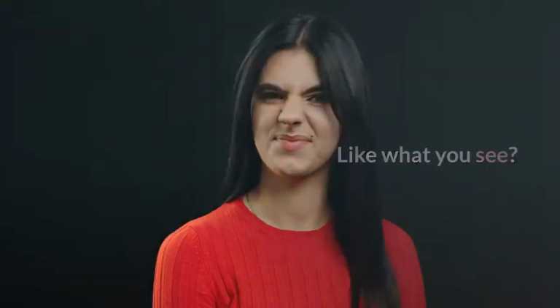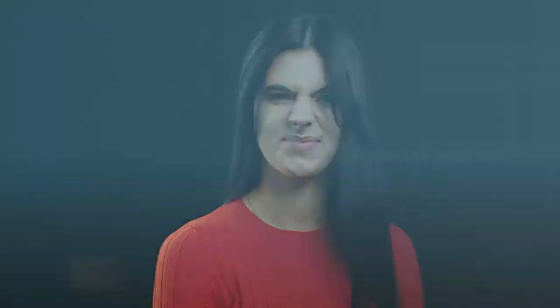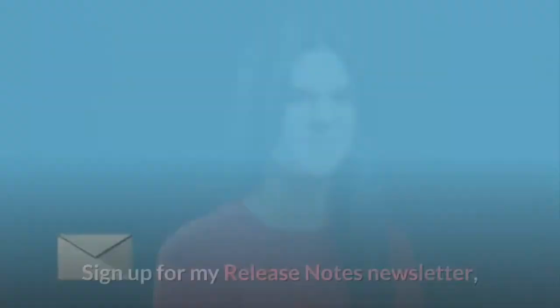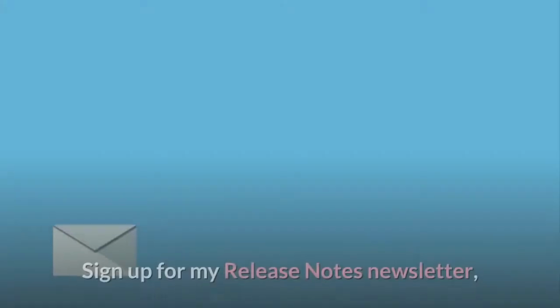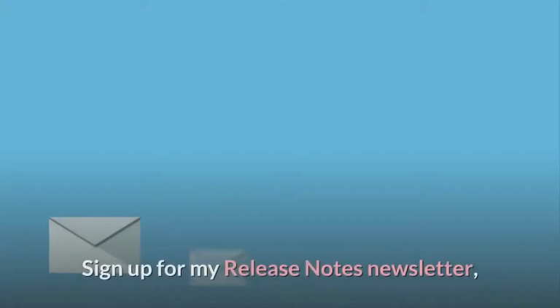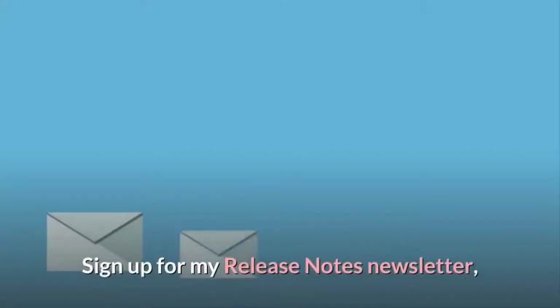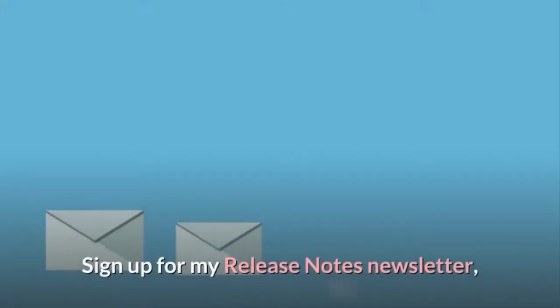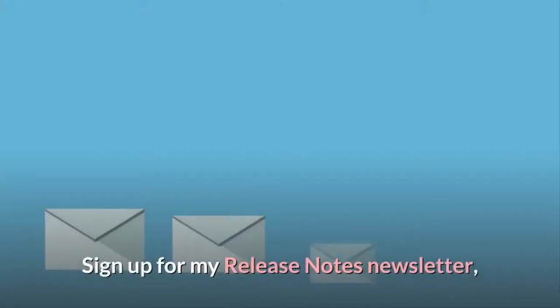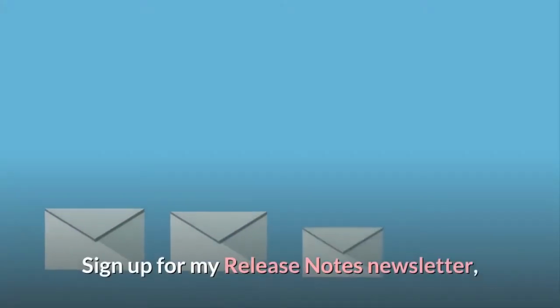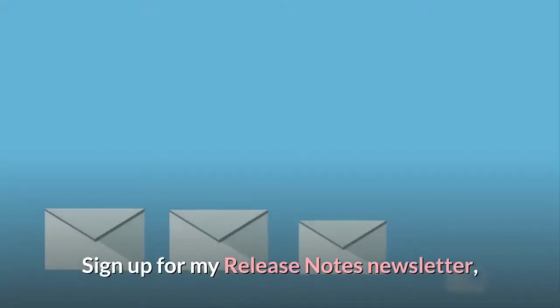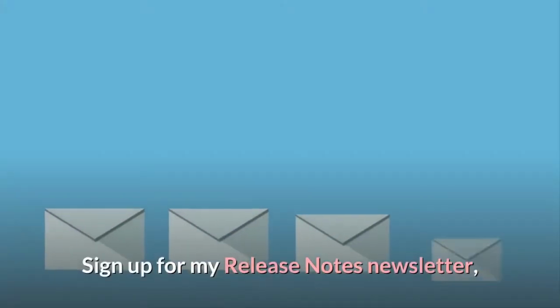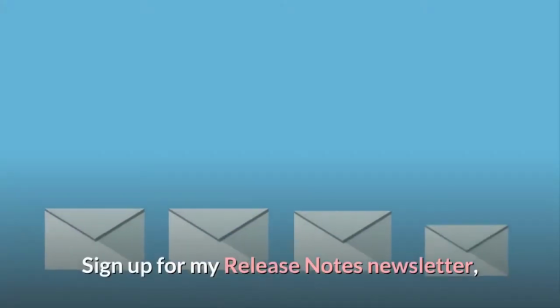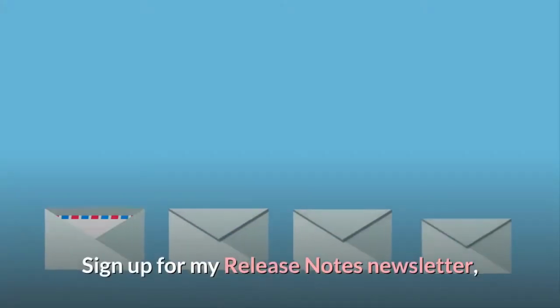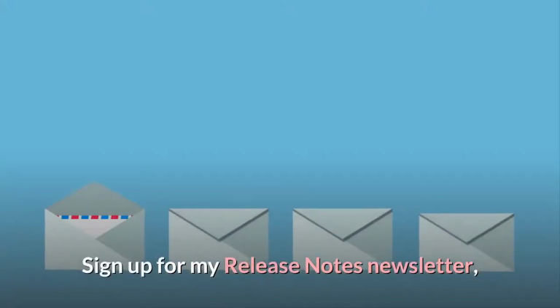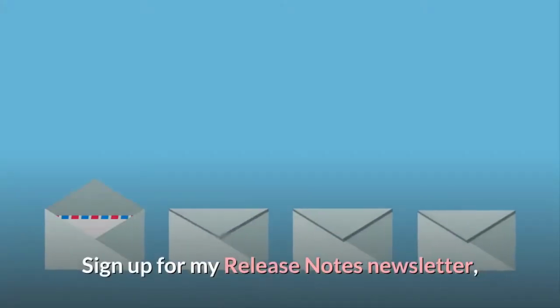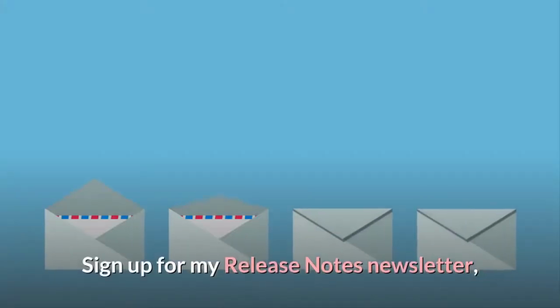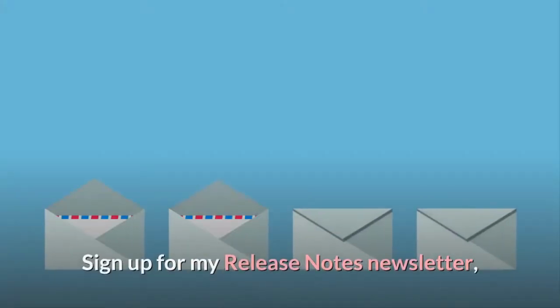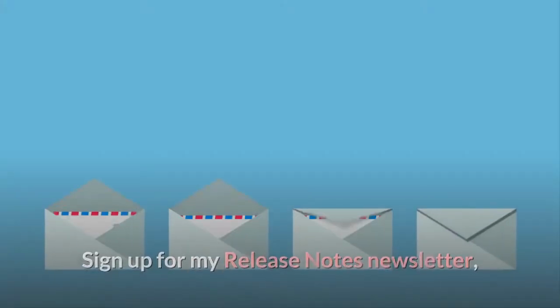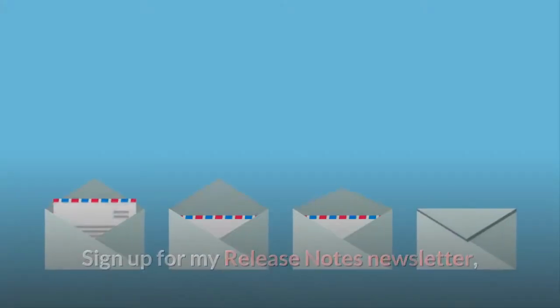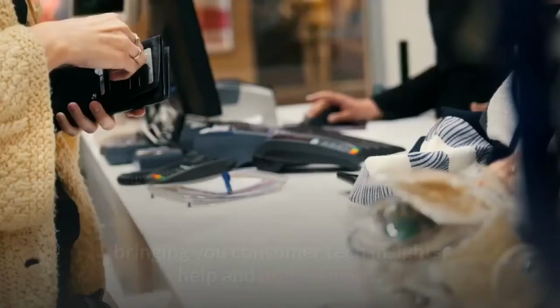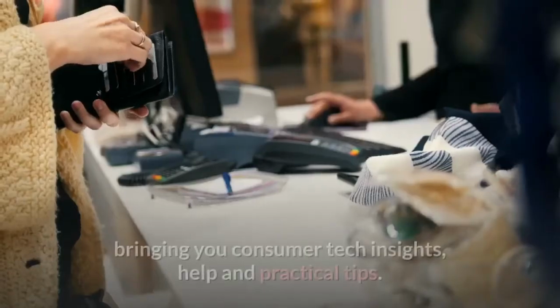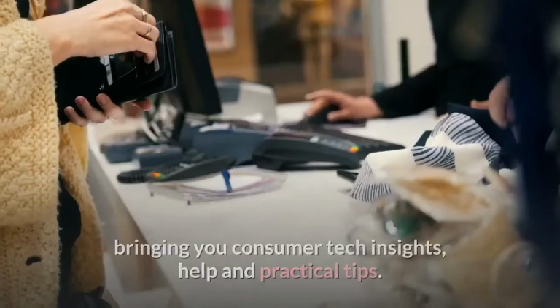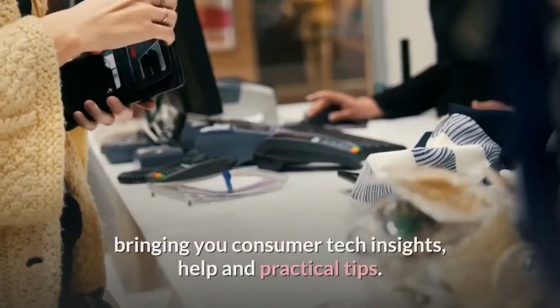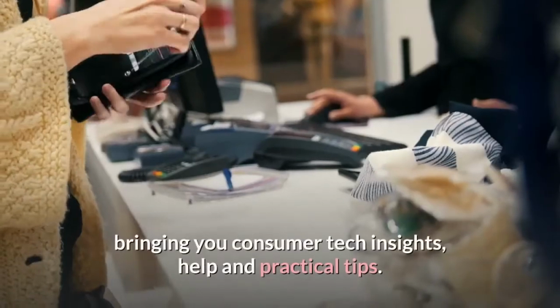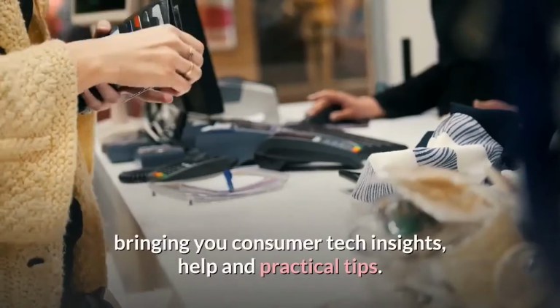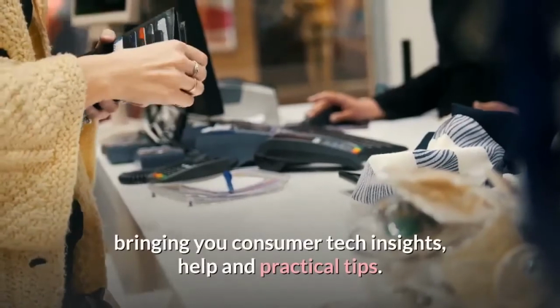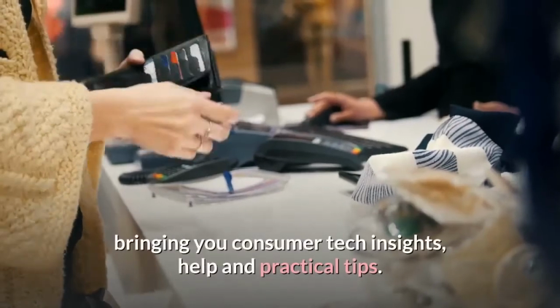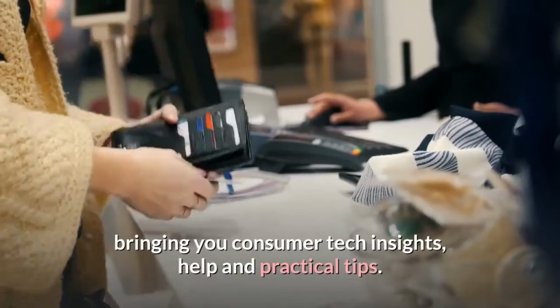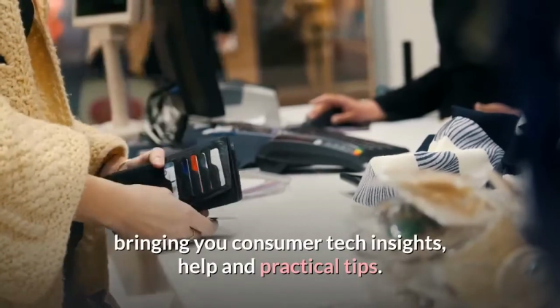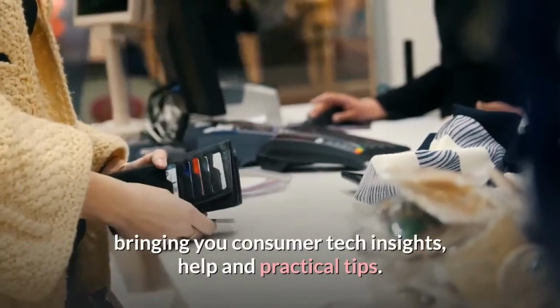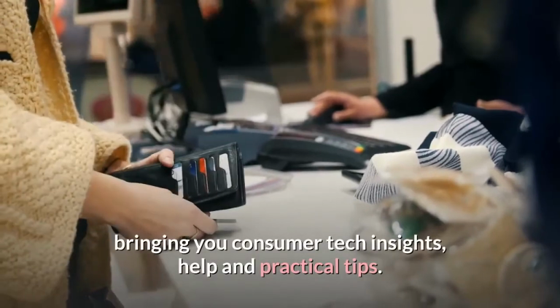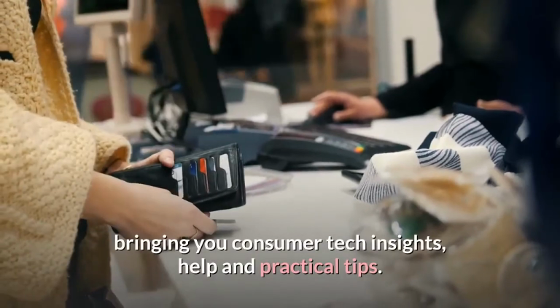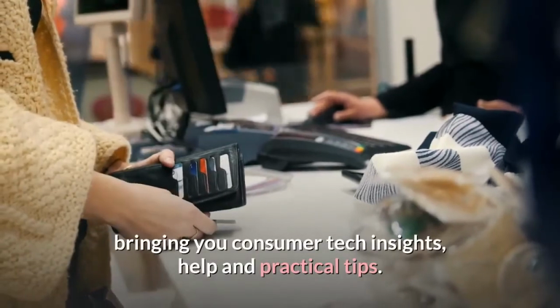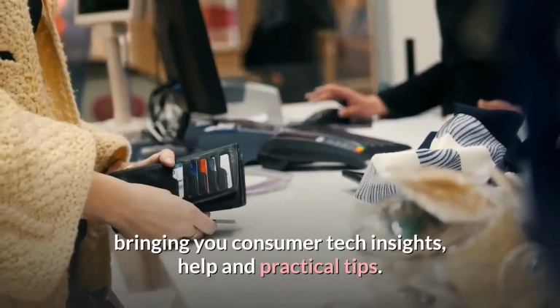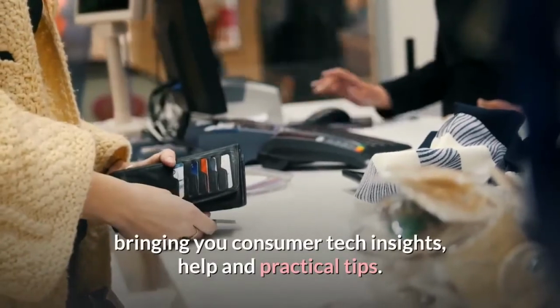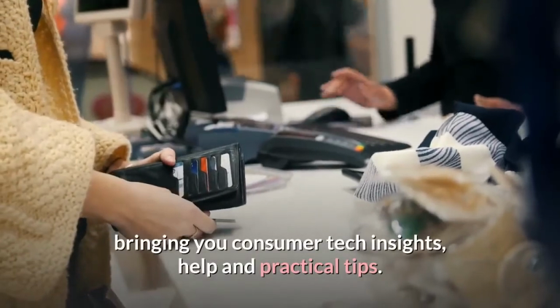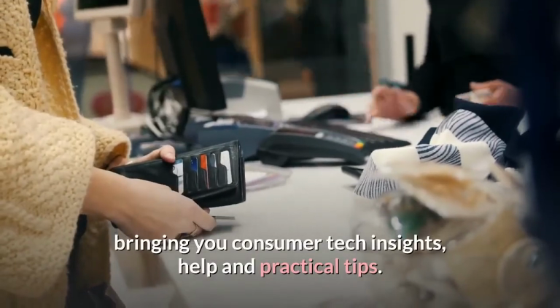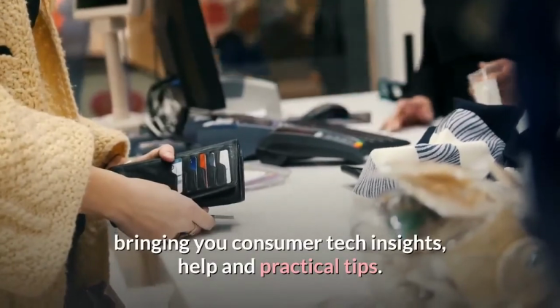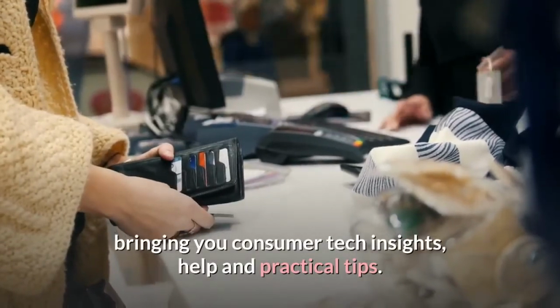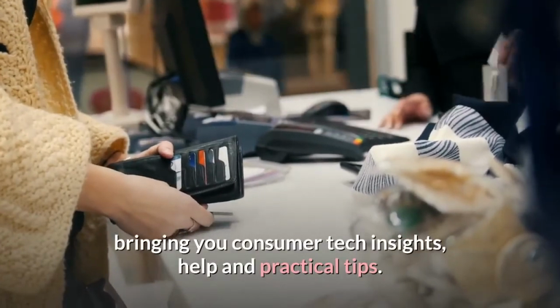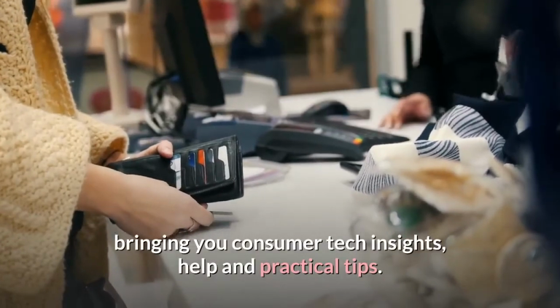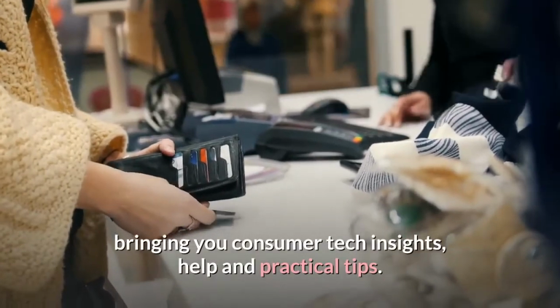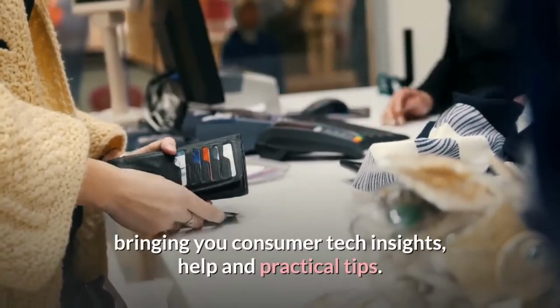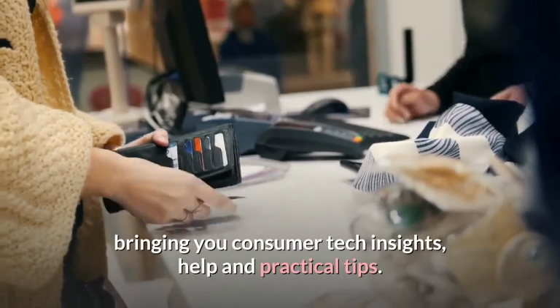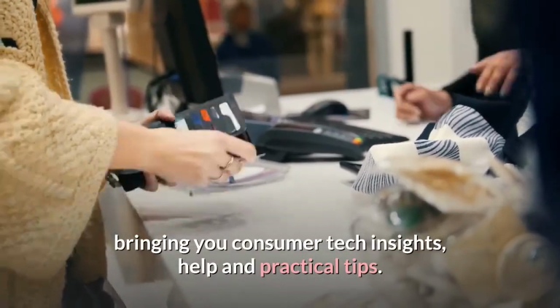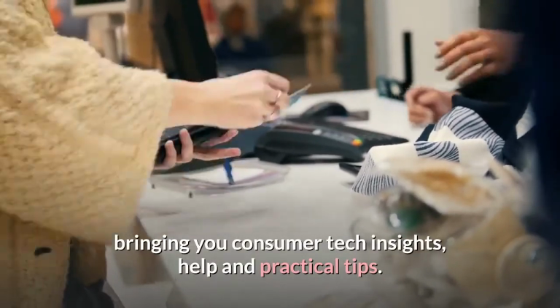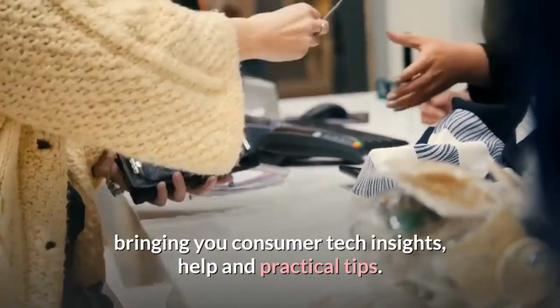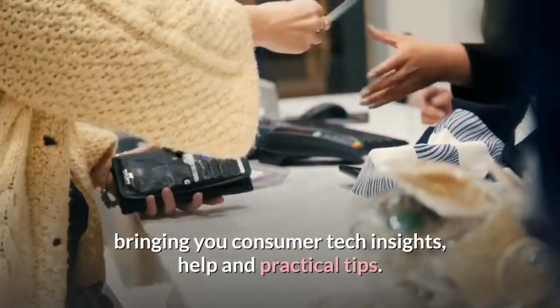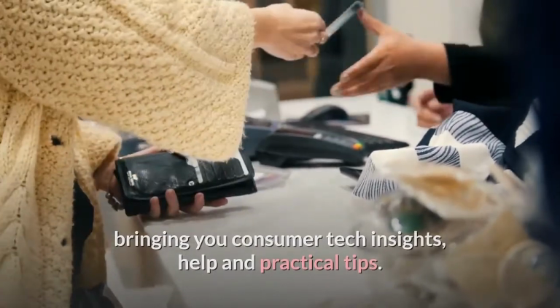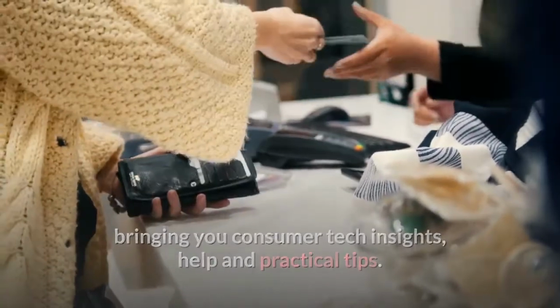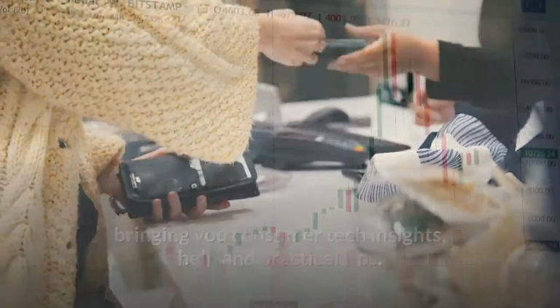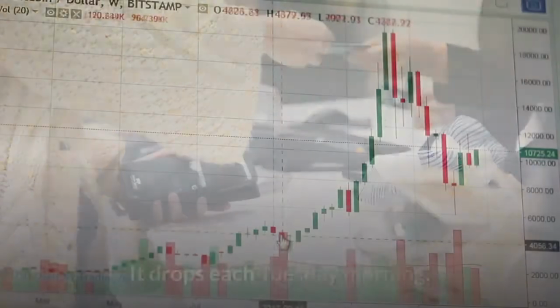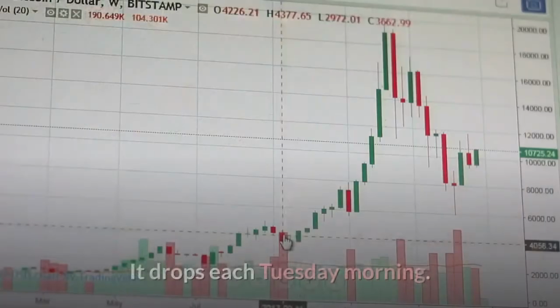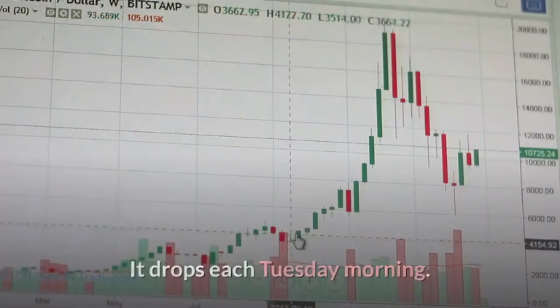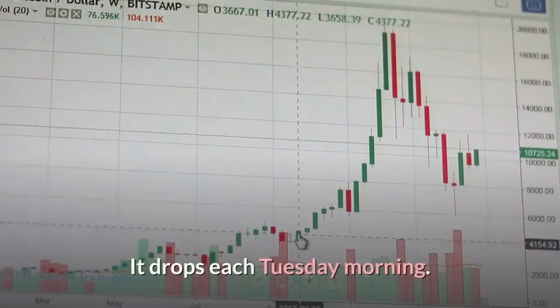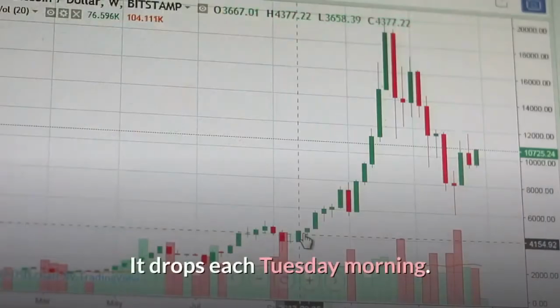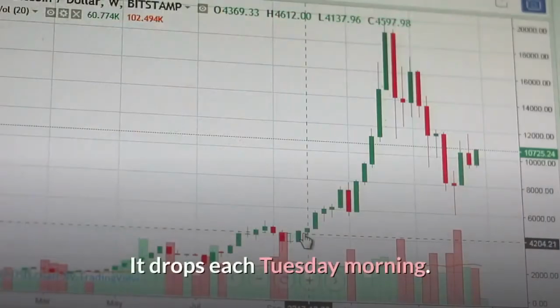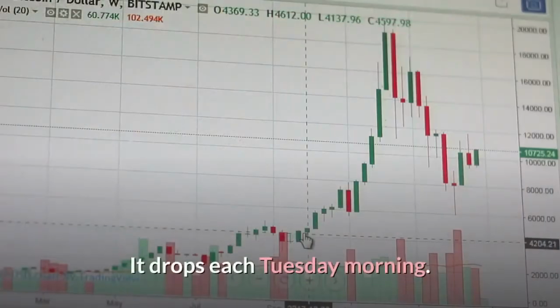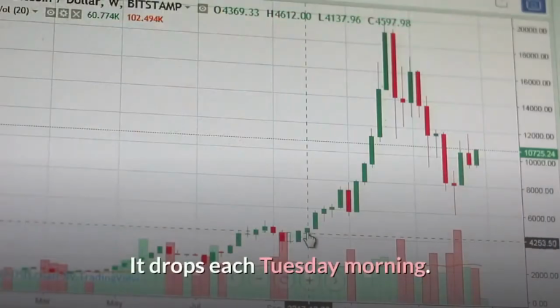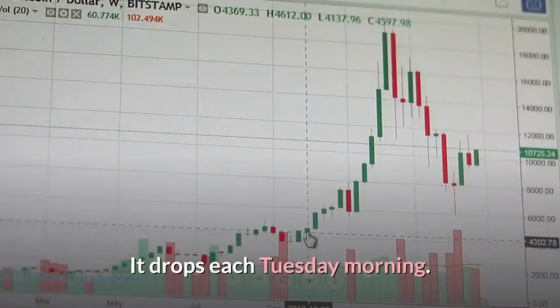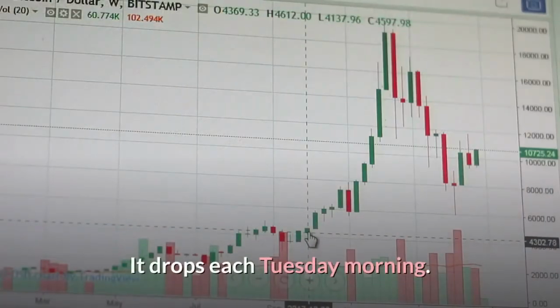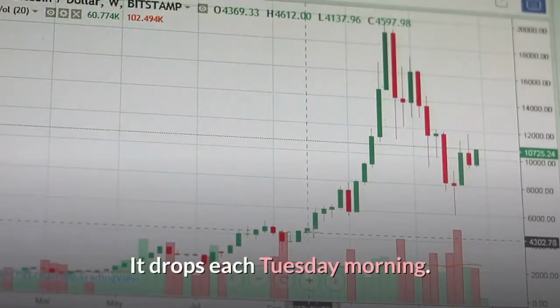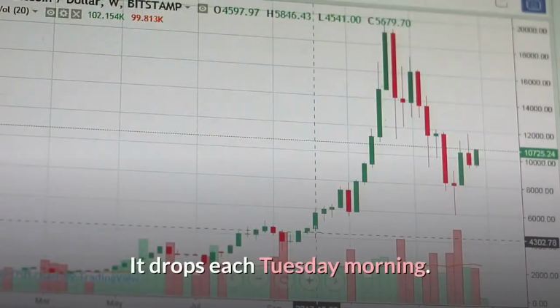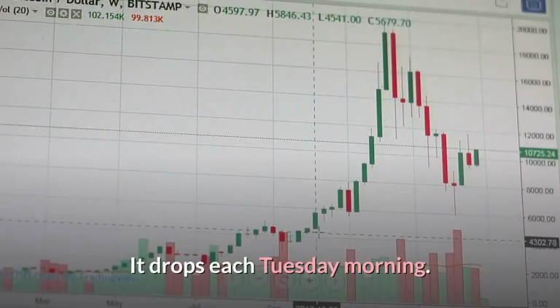Sign up for my Release Notes newsletter, bringing you consumer tech insights, help and practical tips. It drops each Tuesday morning.